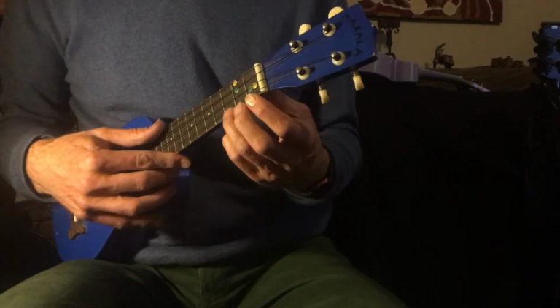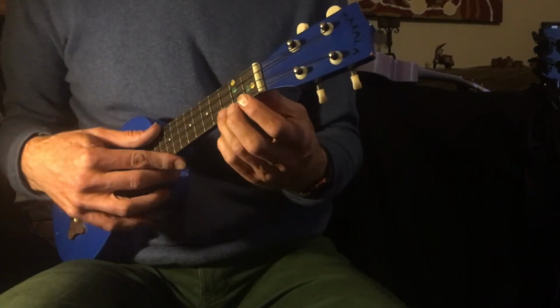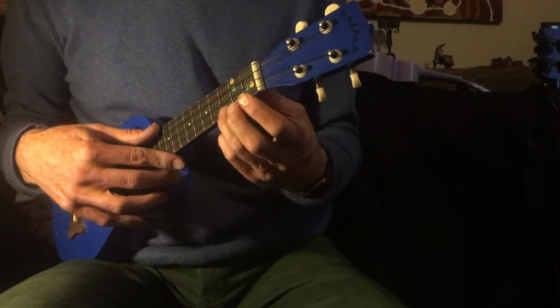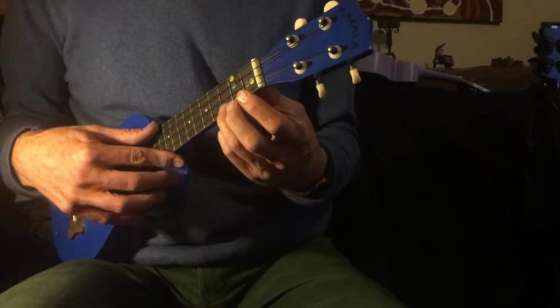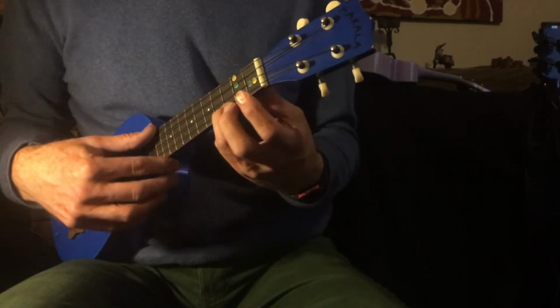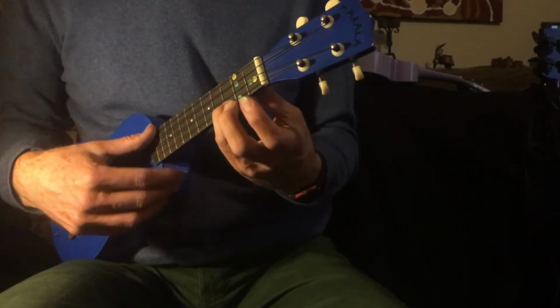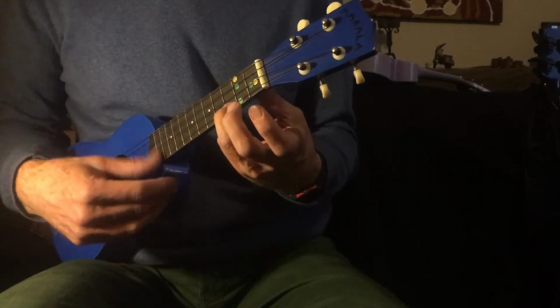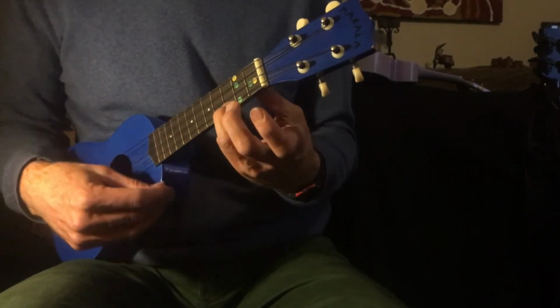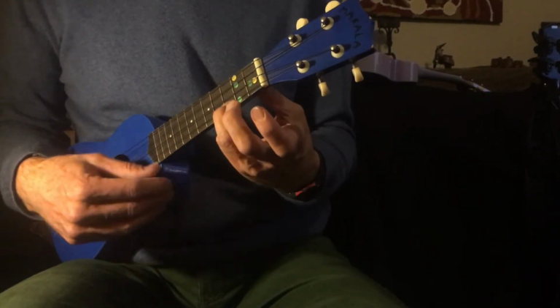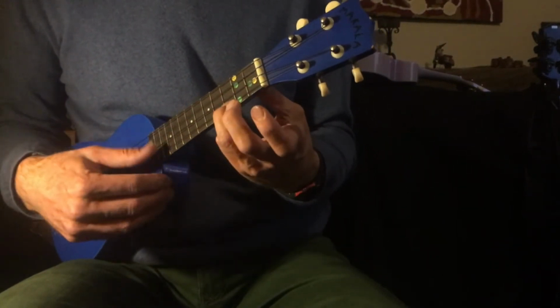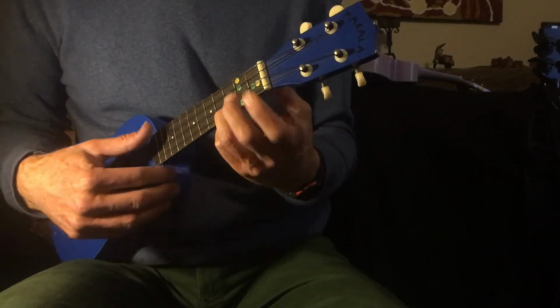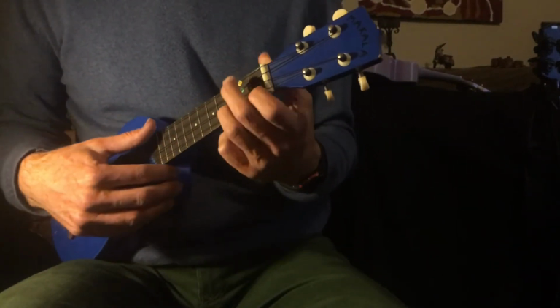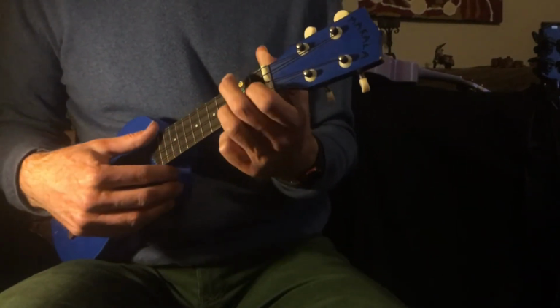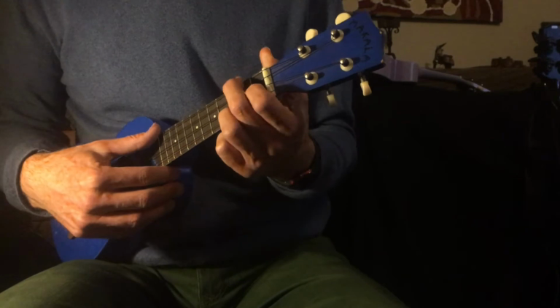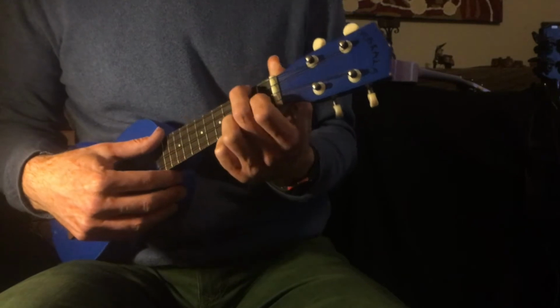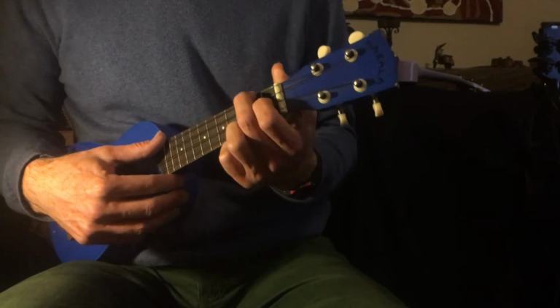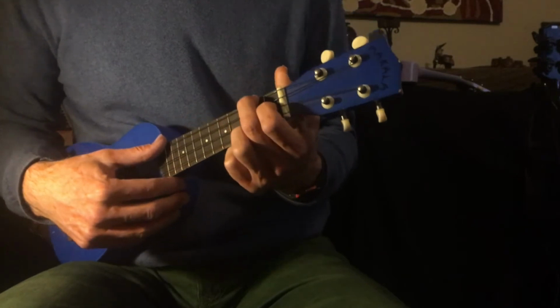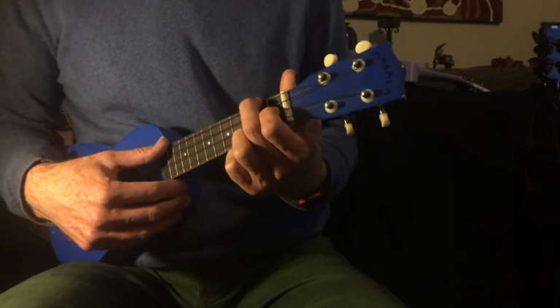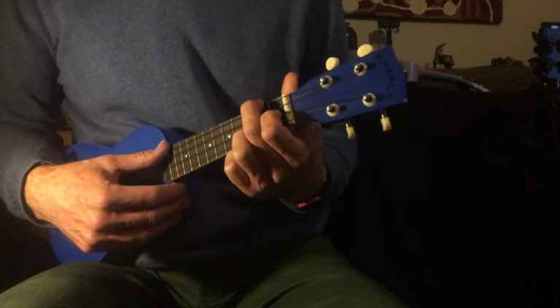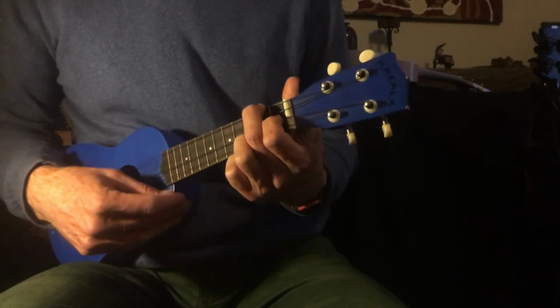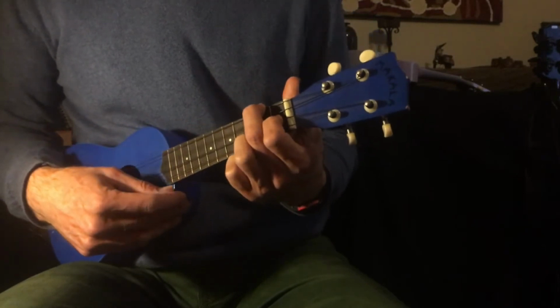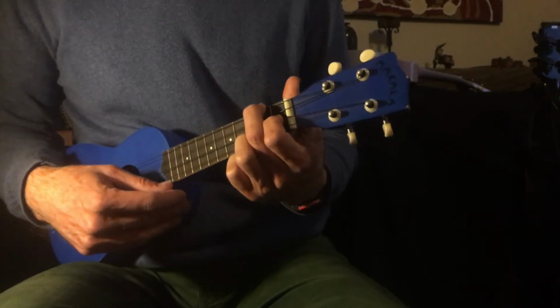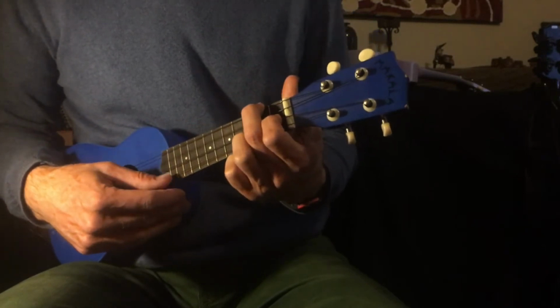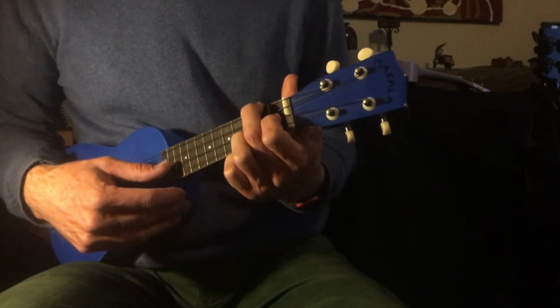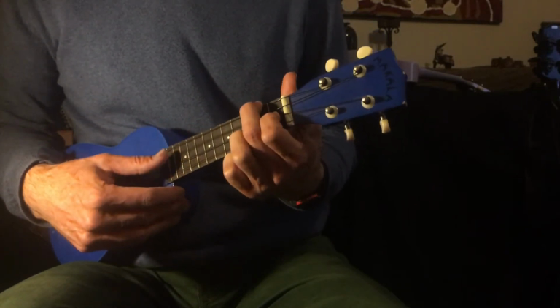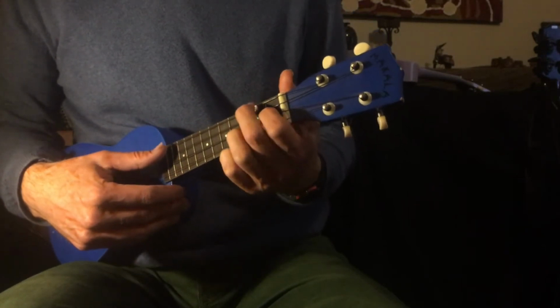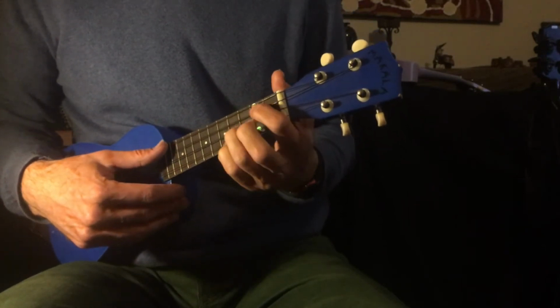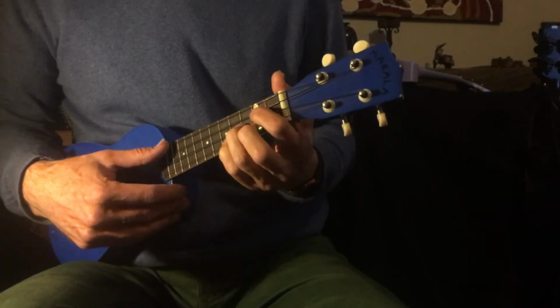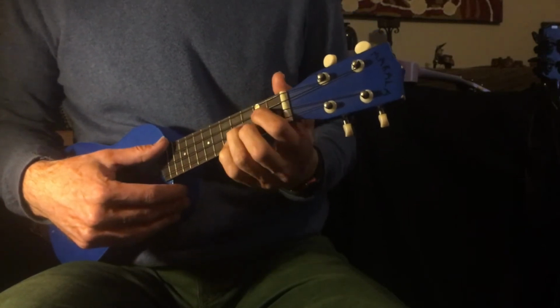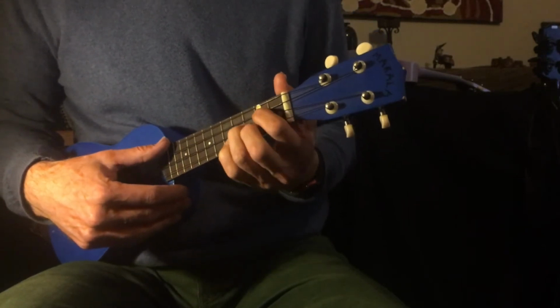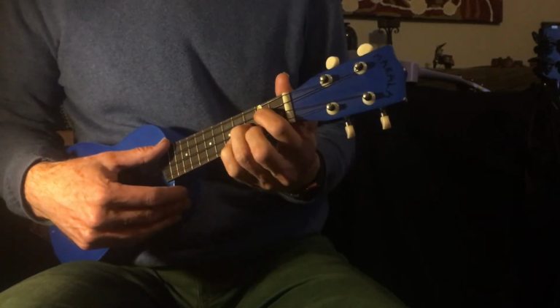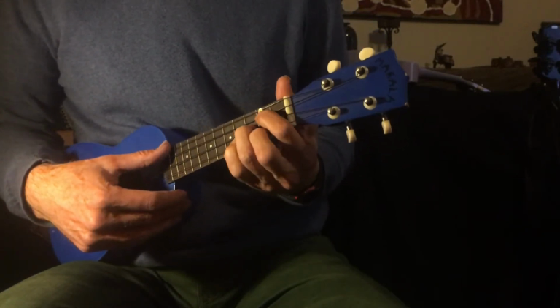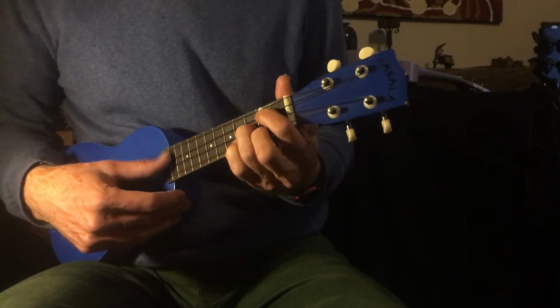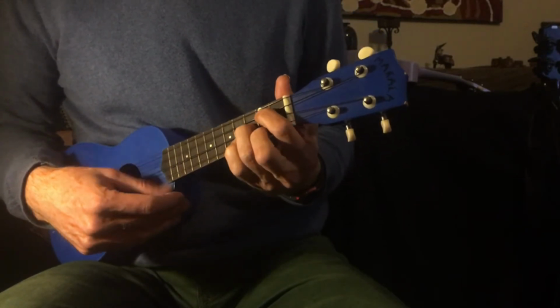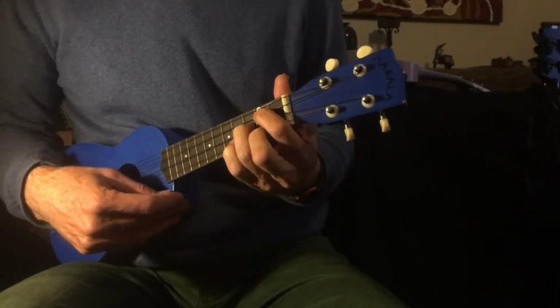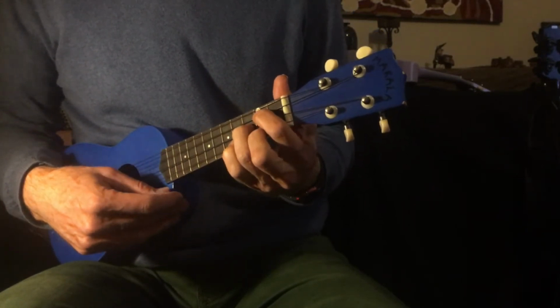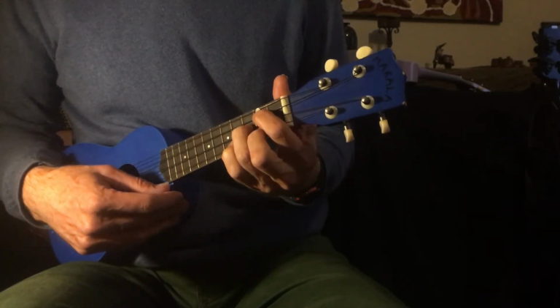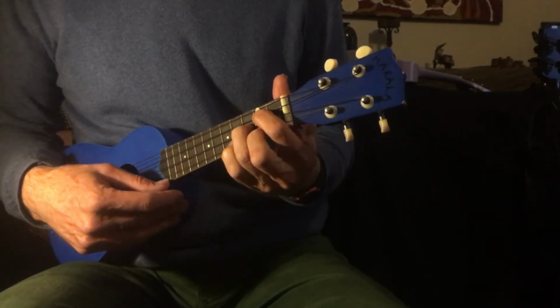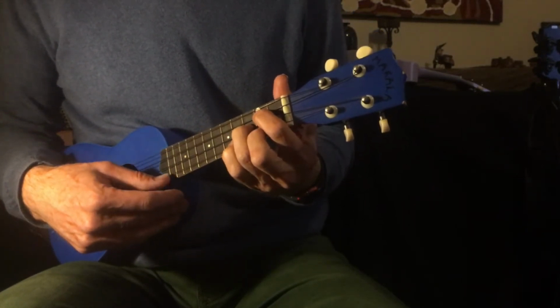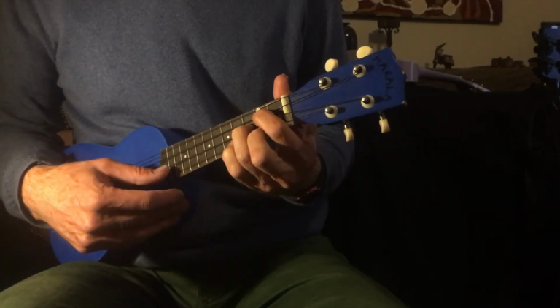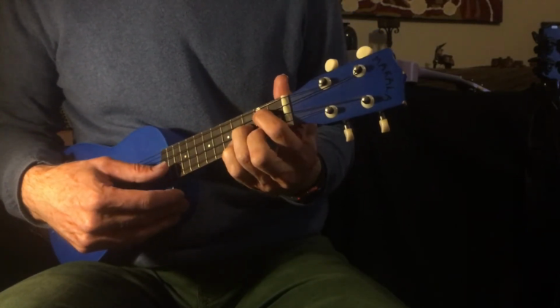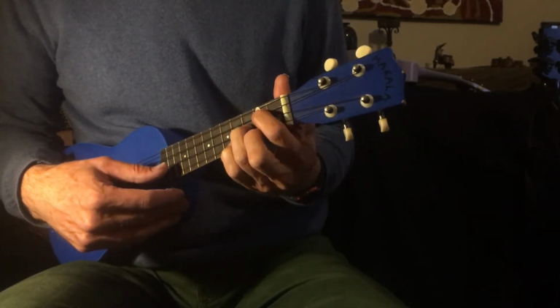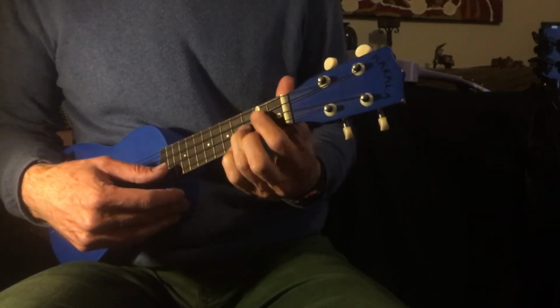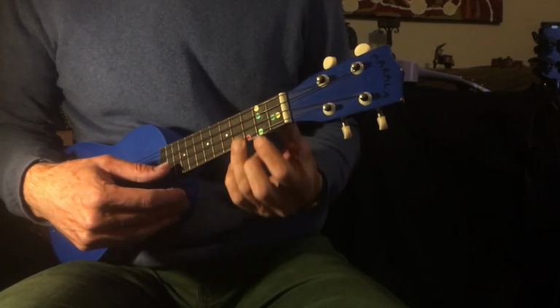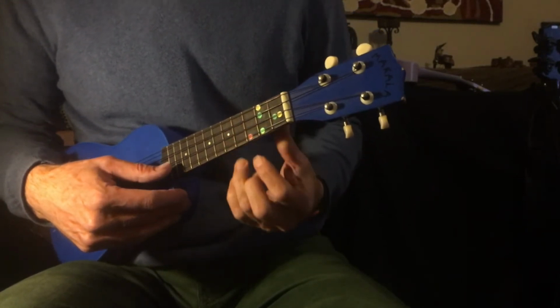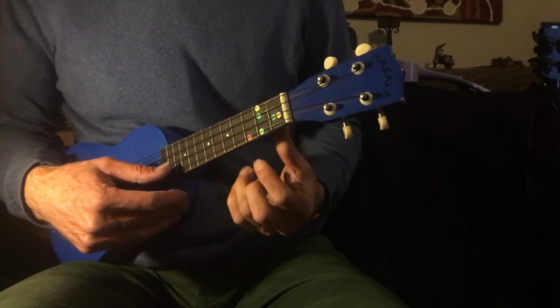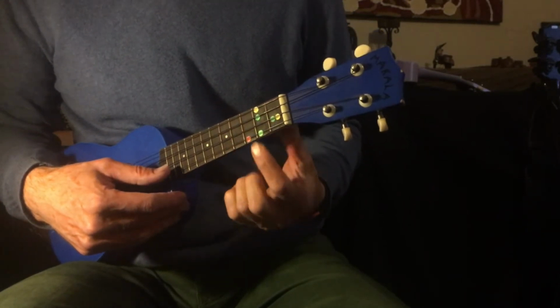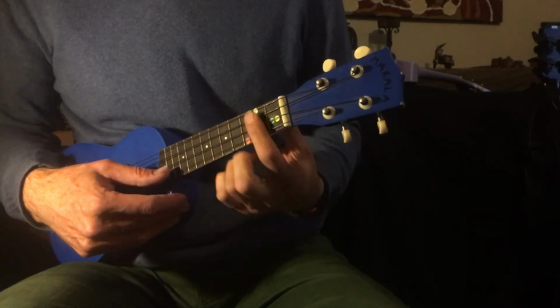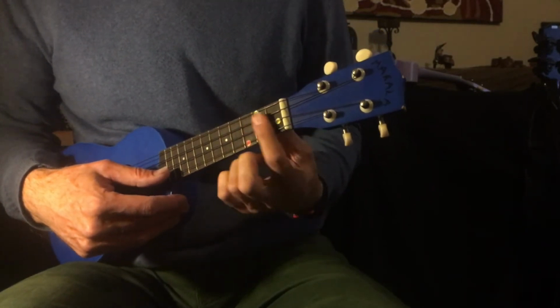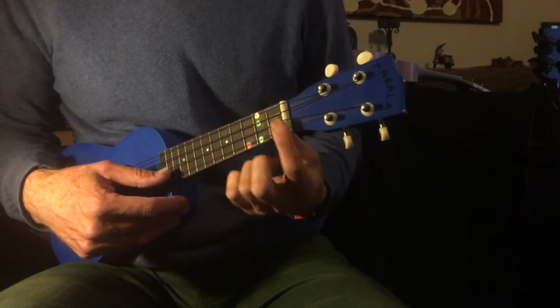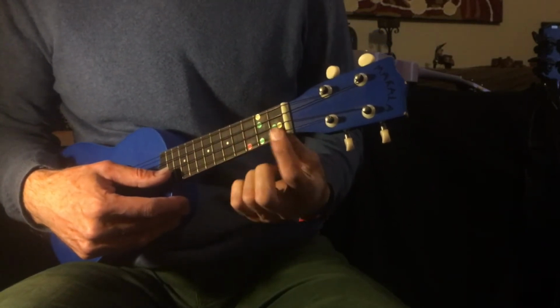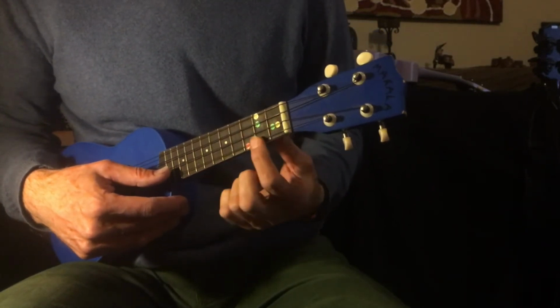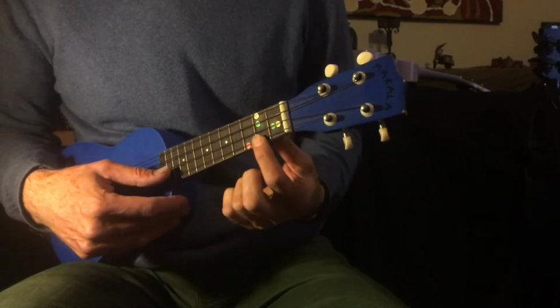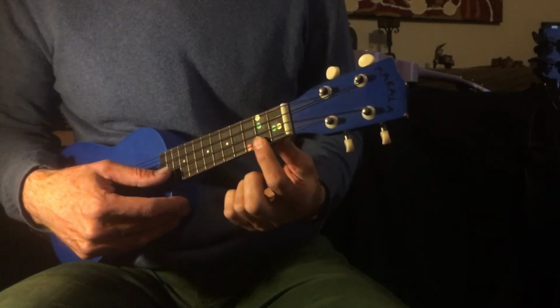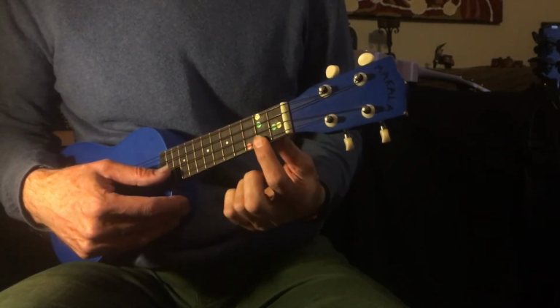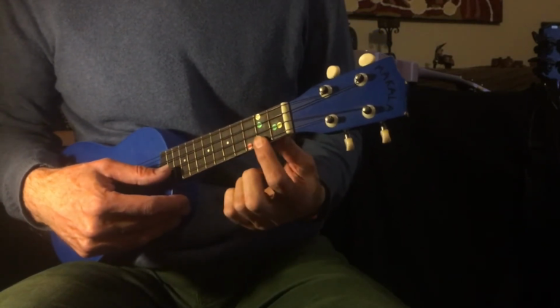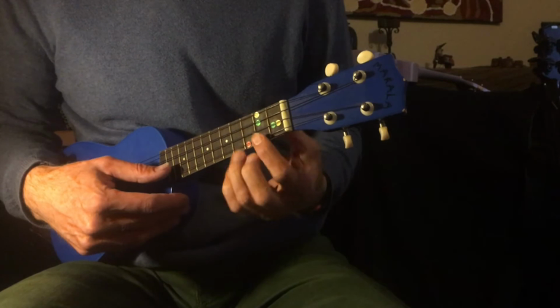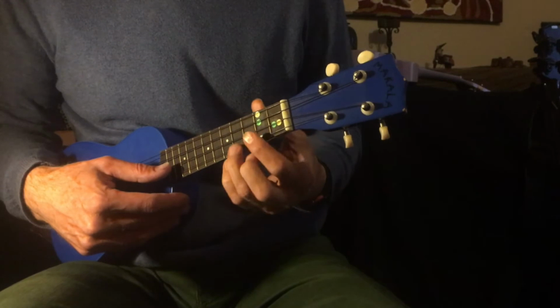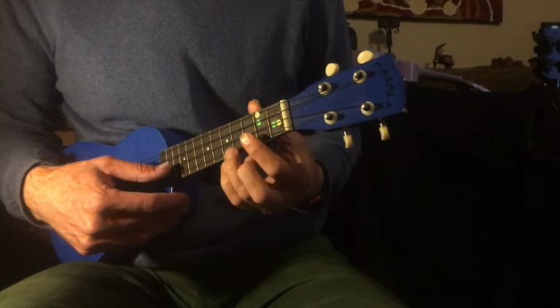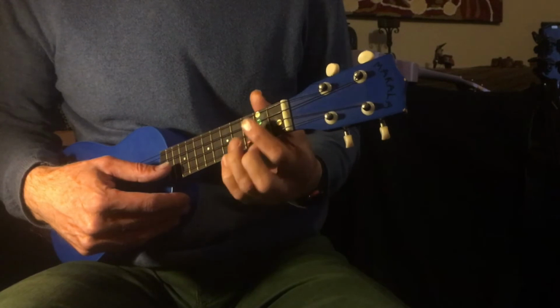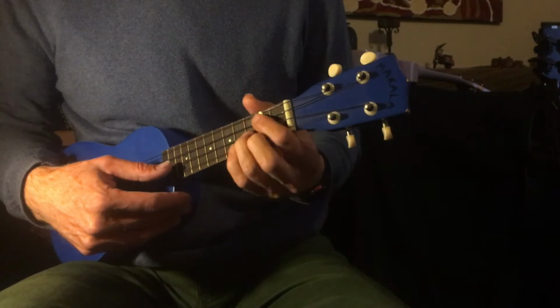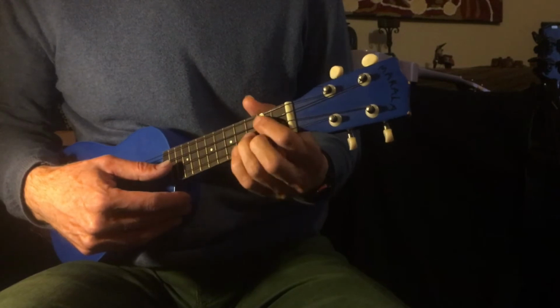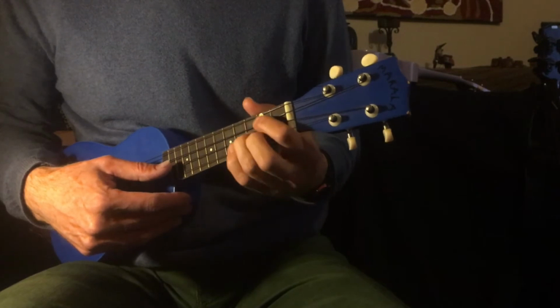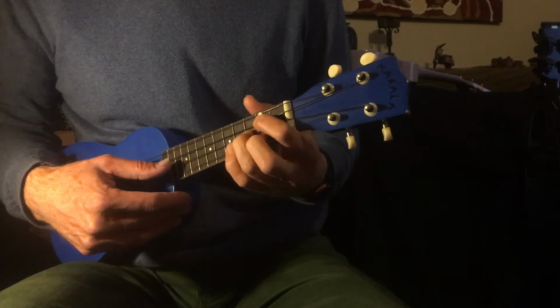We're mainly using C, F on the yellow dots, and G on the green dots. You'll notice my green dots are different to yours, but use yours.